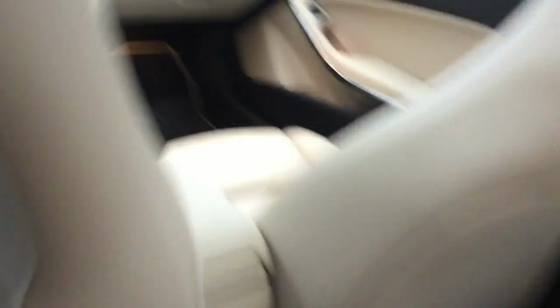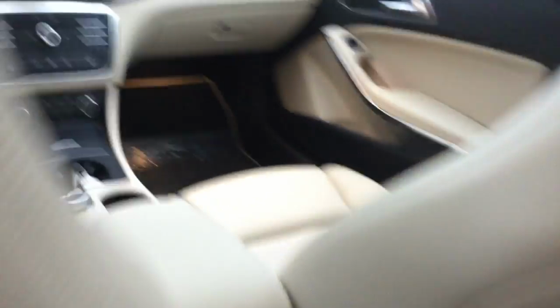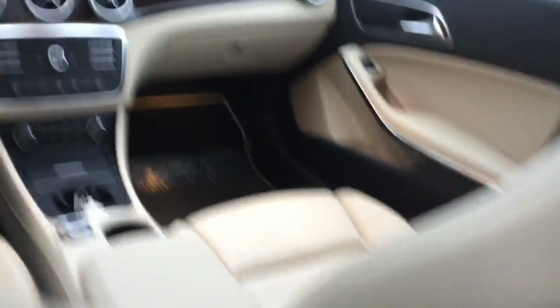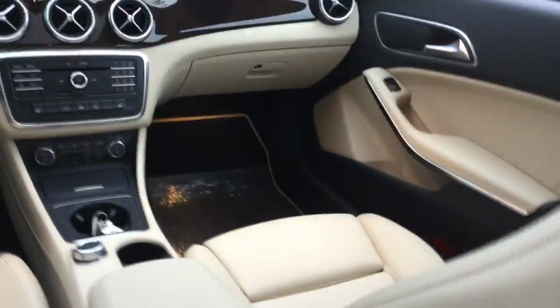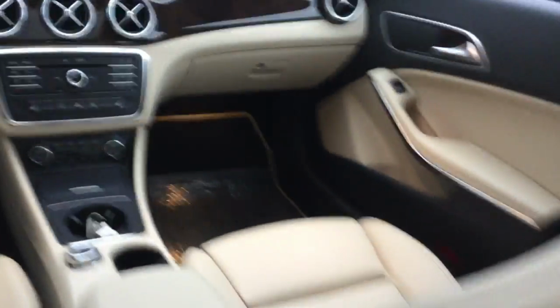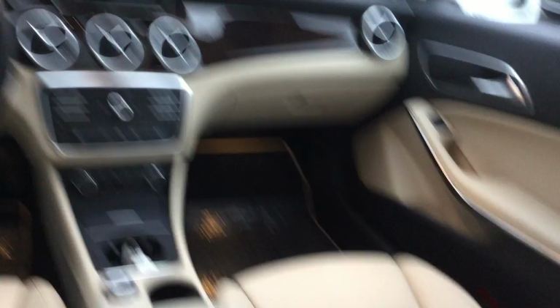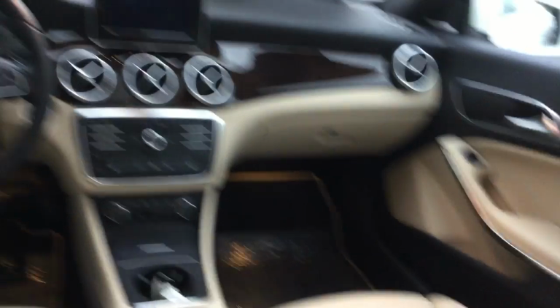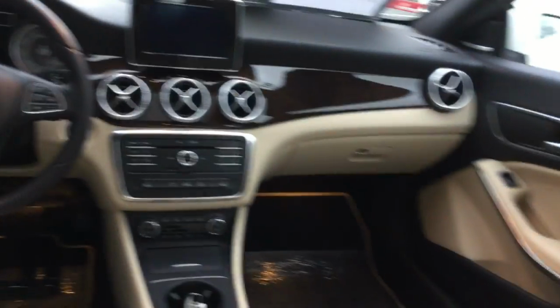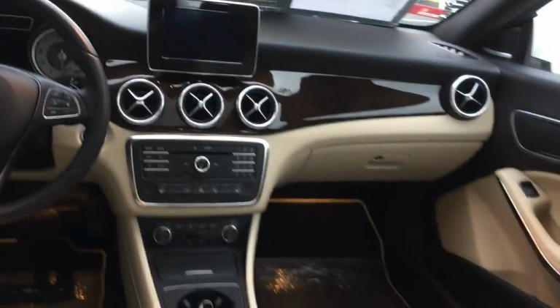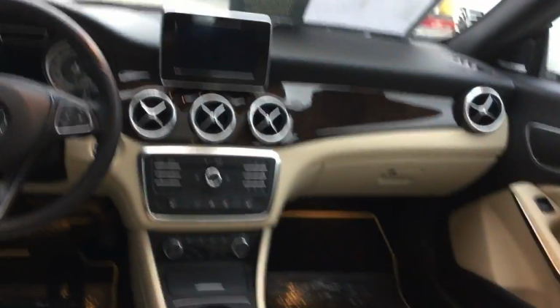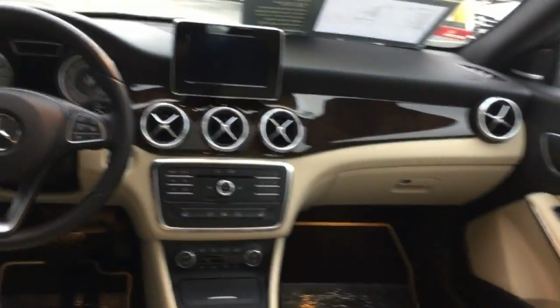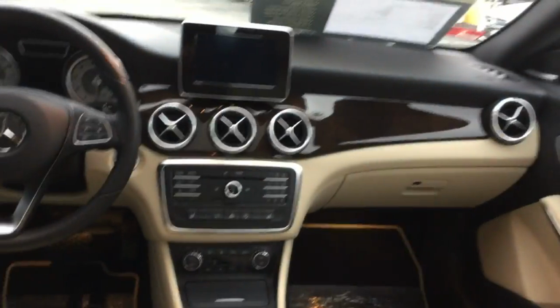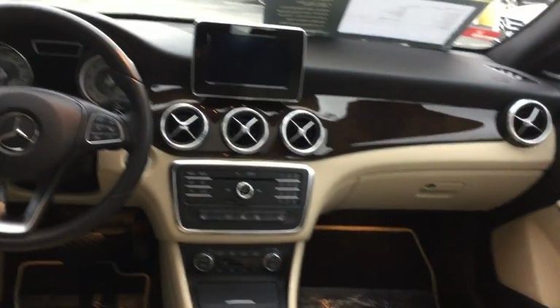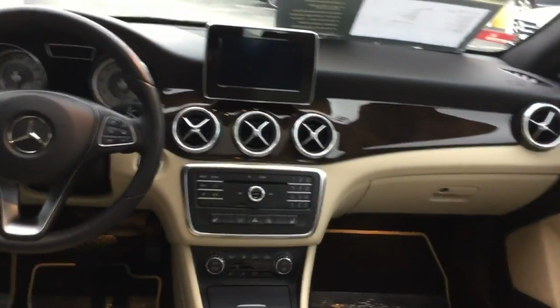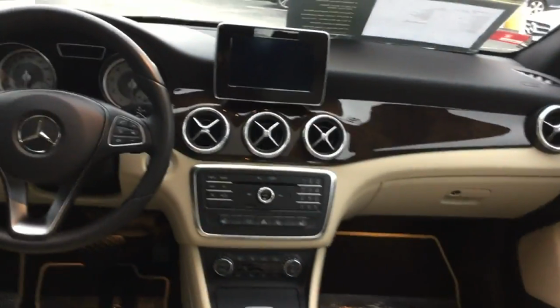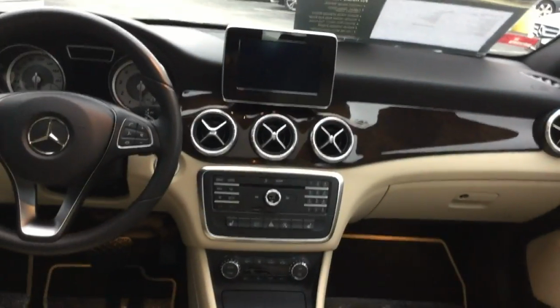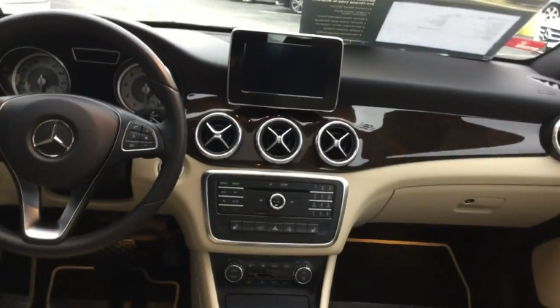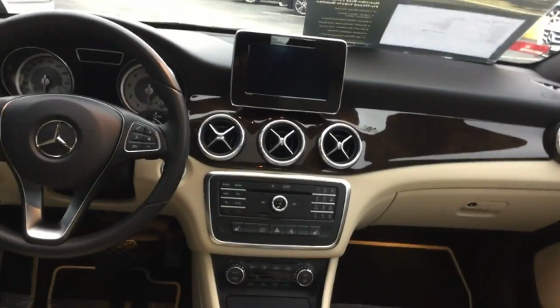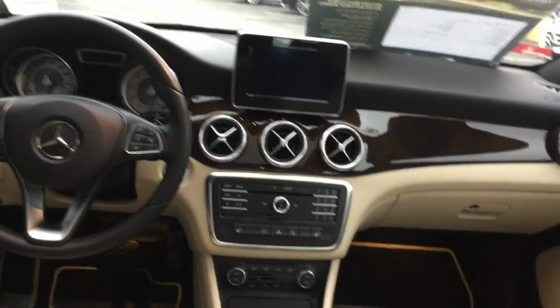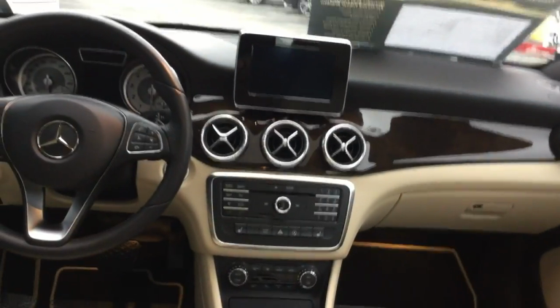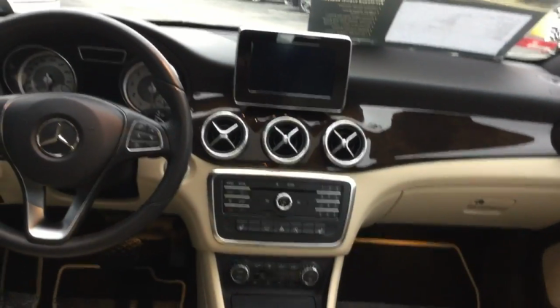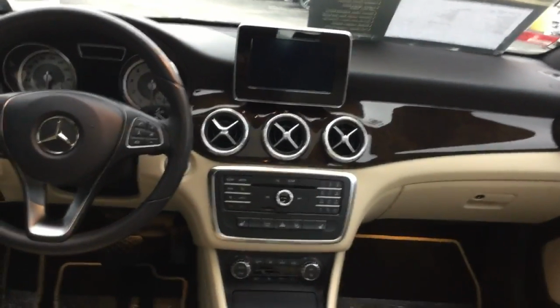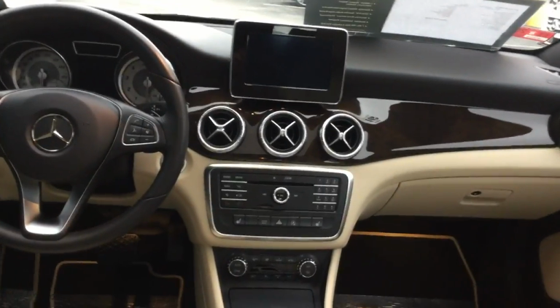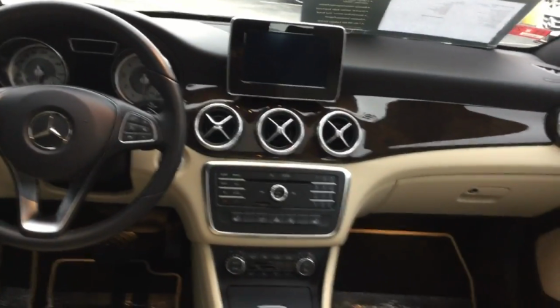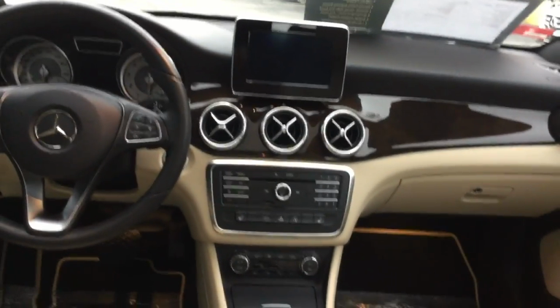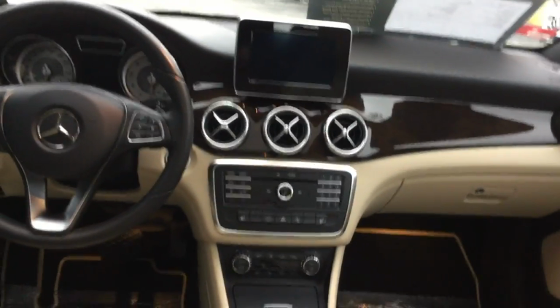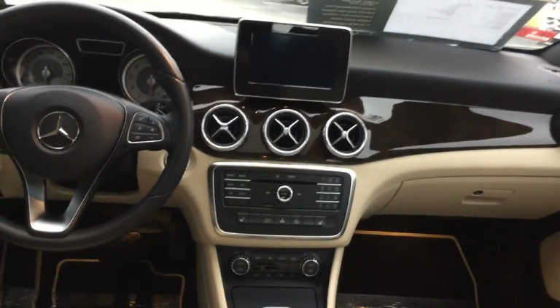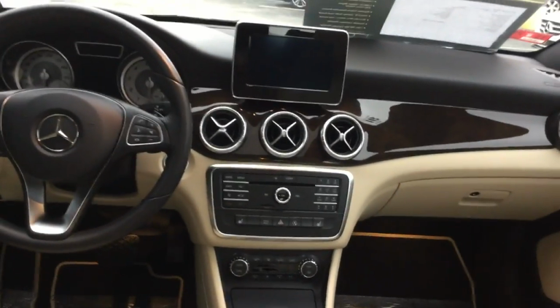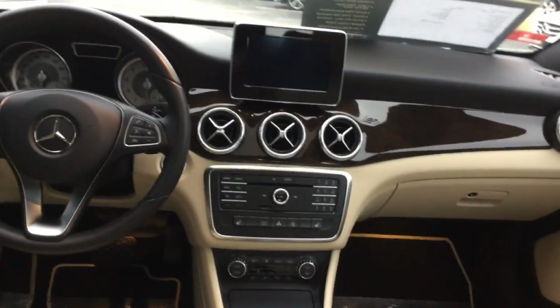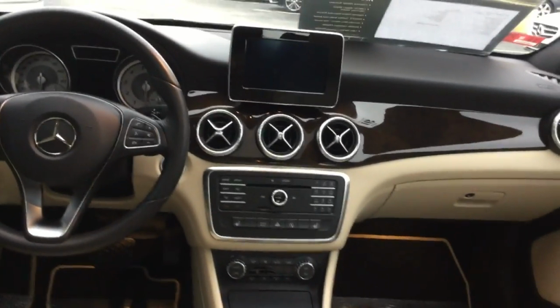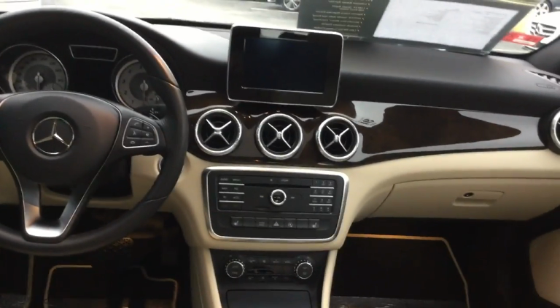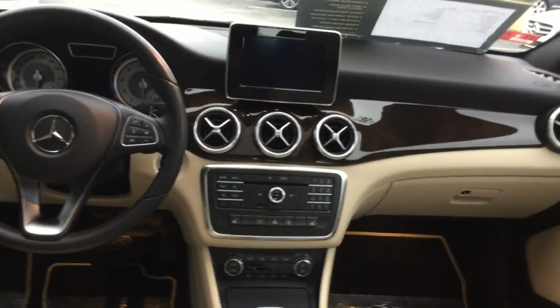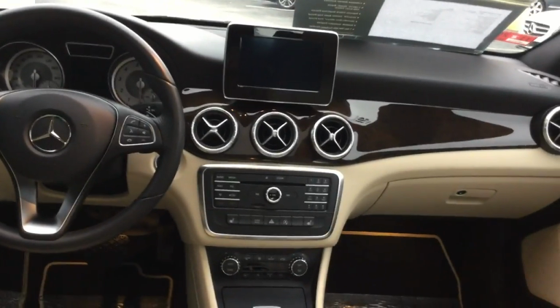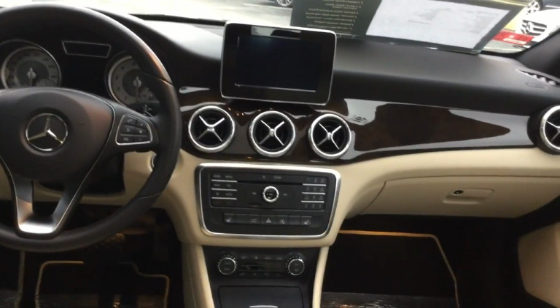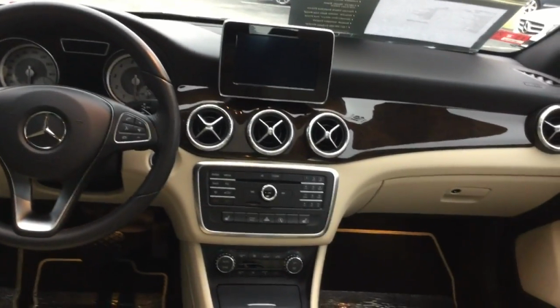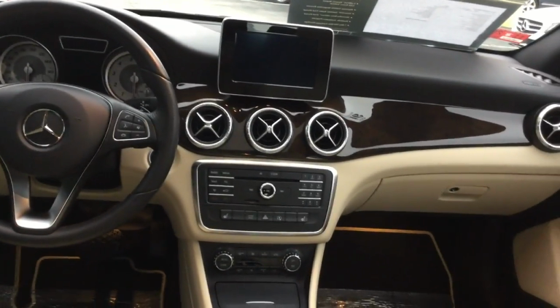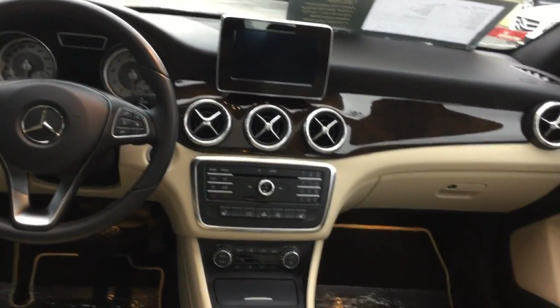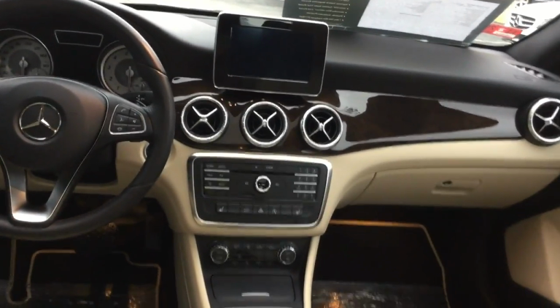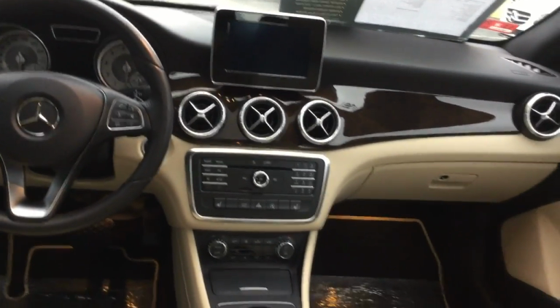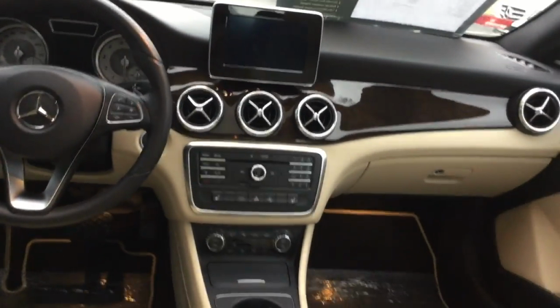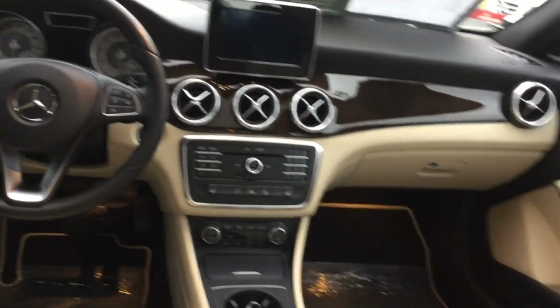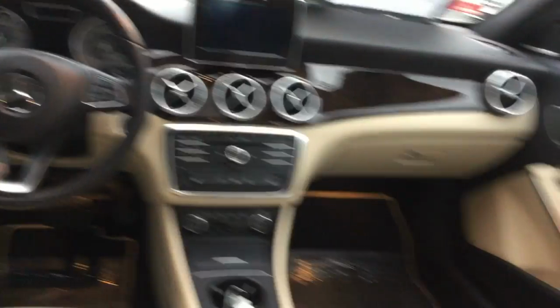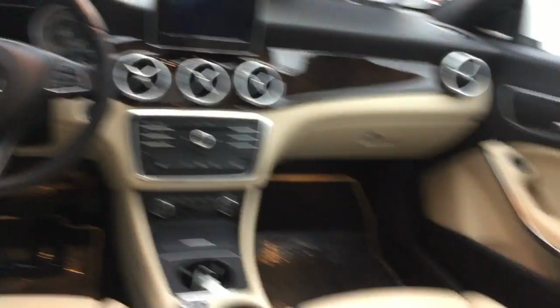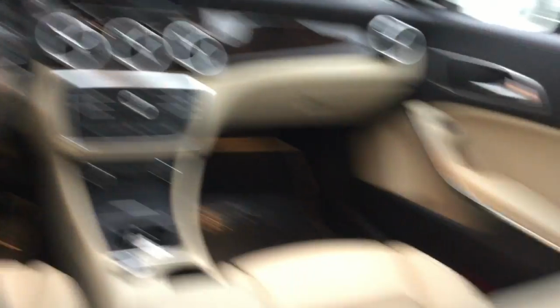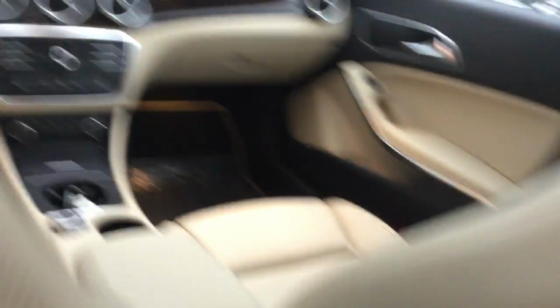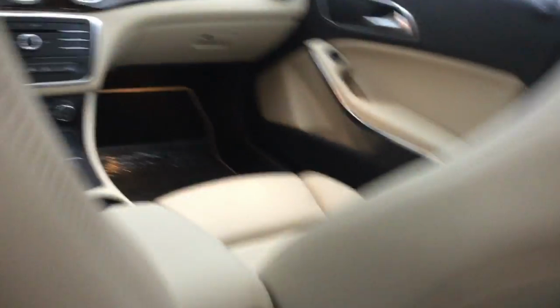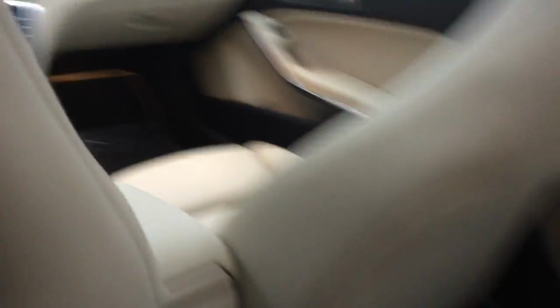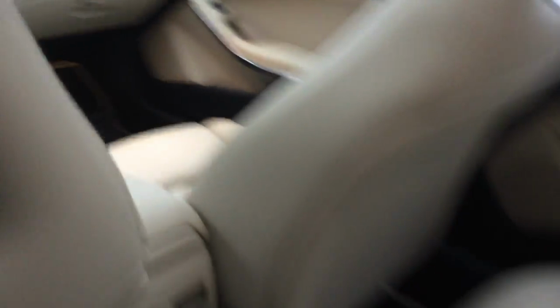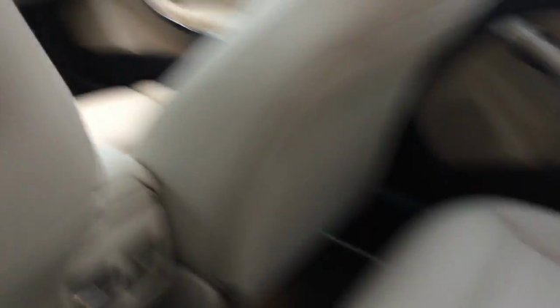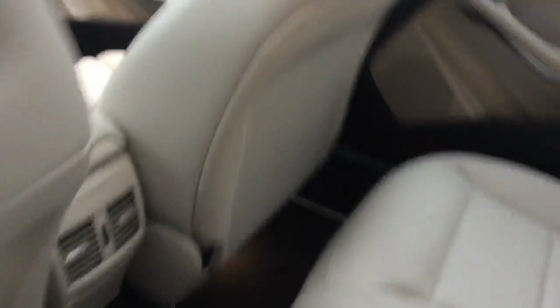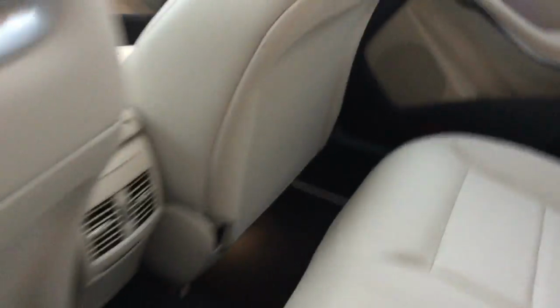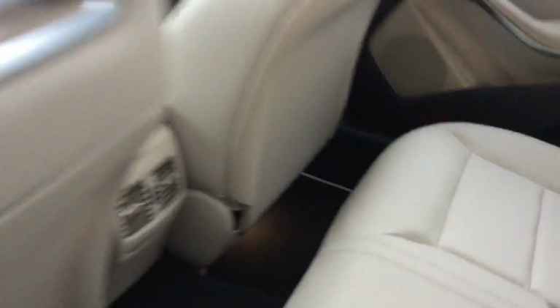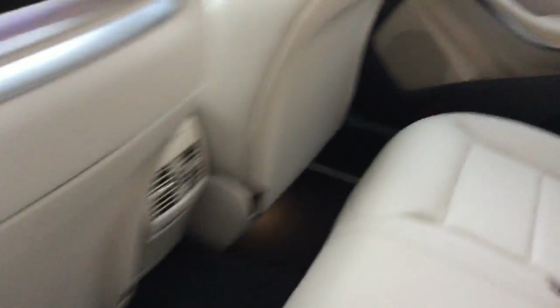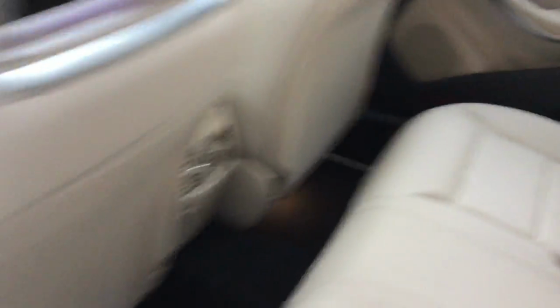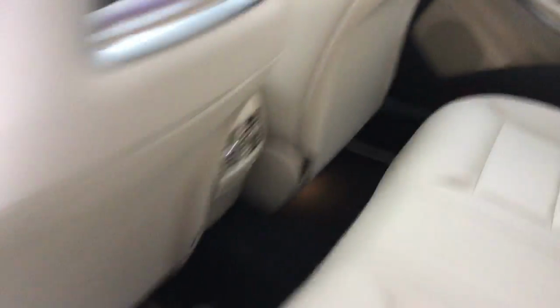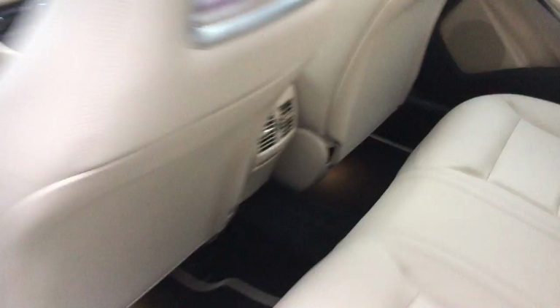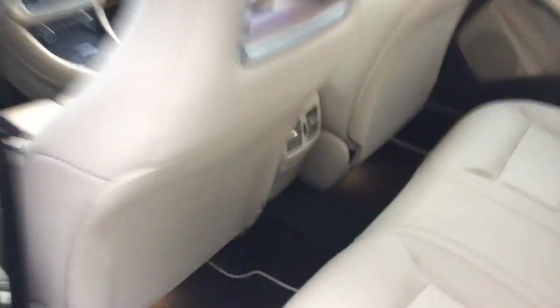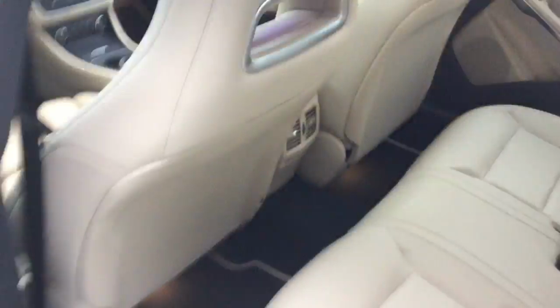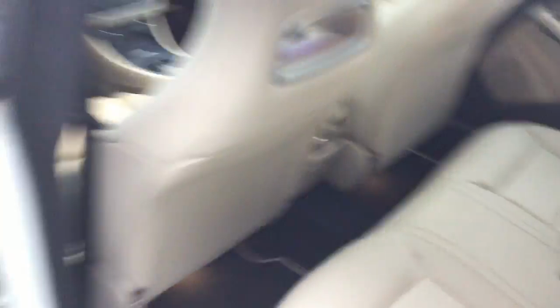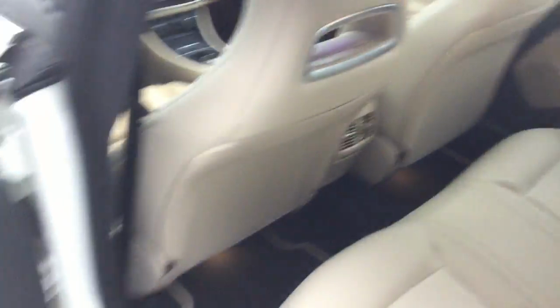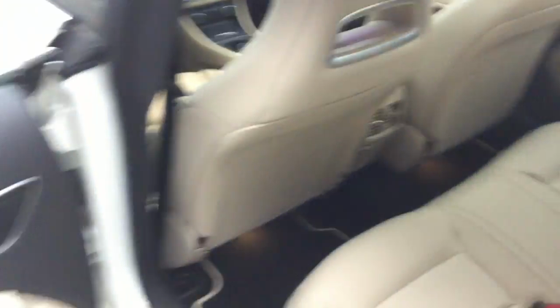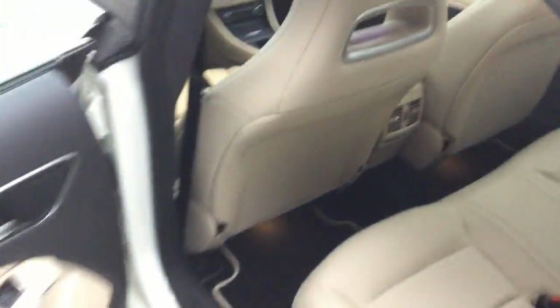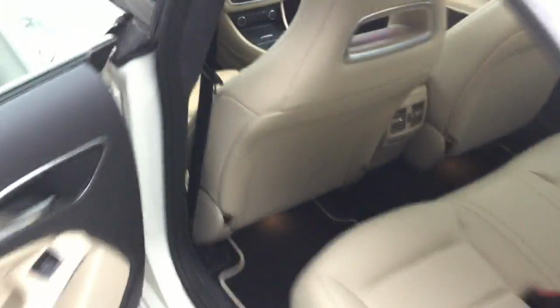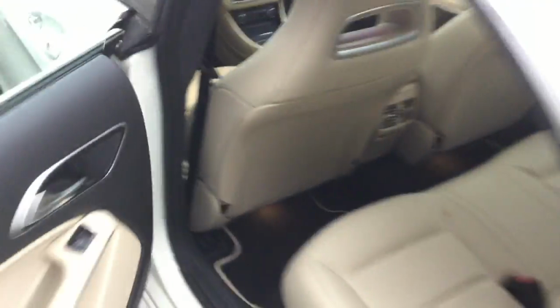Also has ambient lighting and burl walnut trim. Absolutely gorgeous interior, heated front seats.